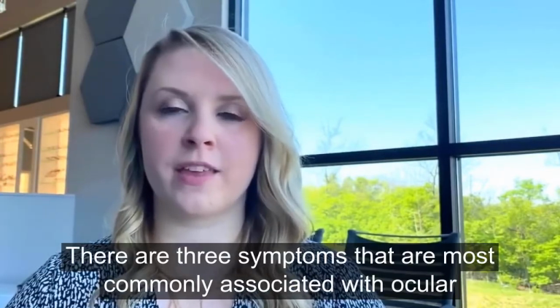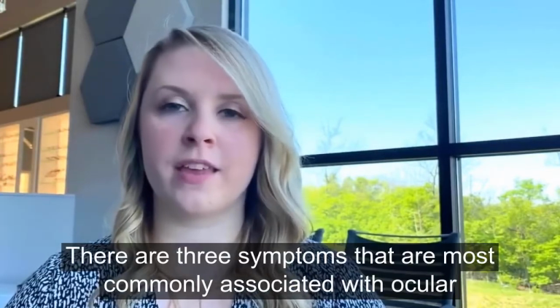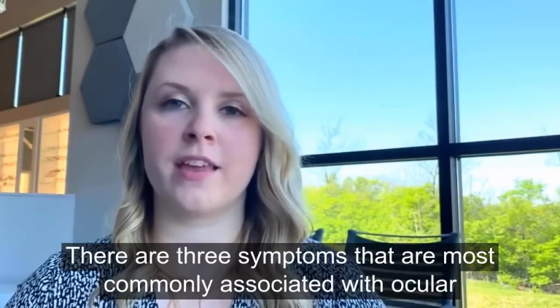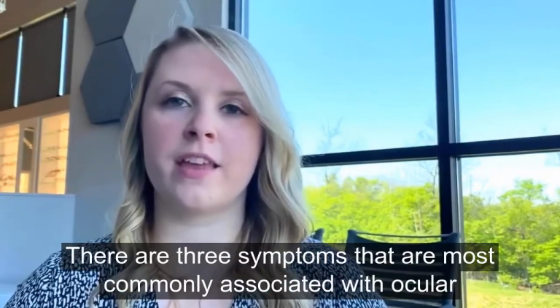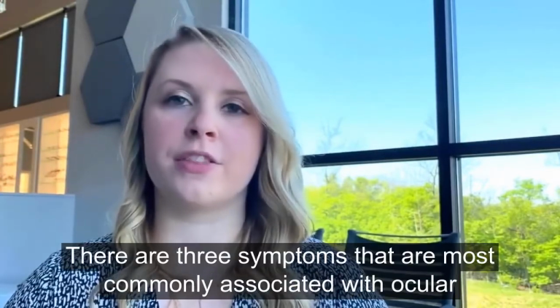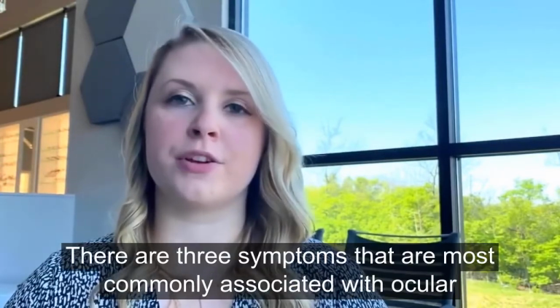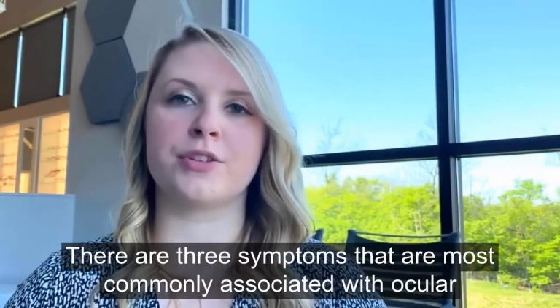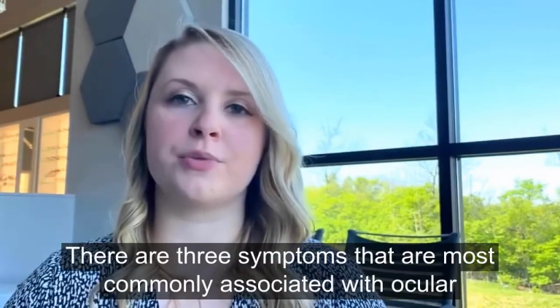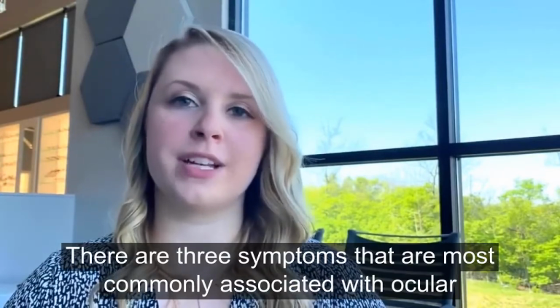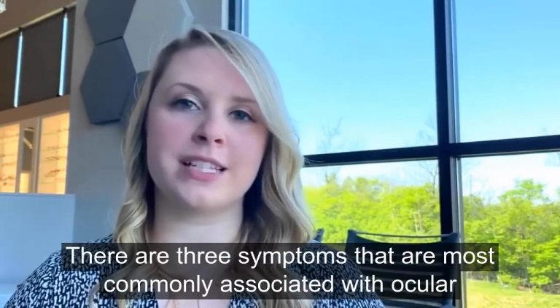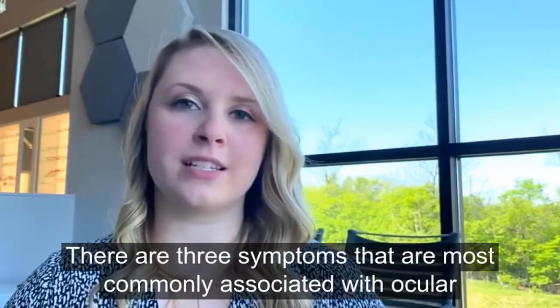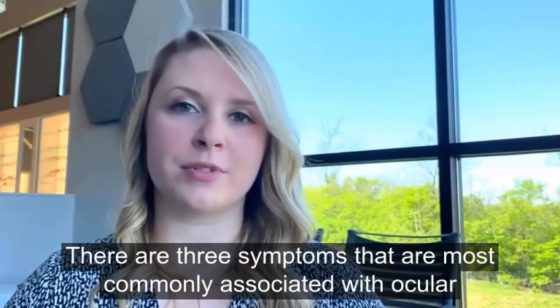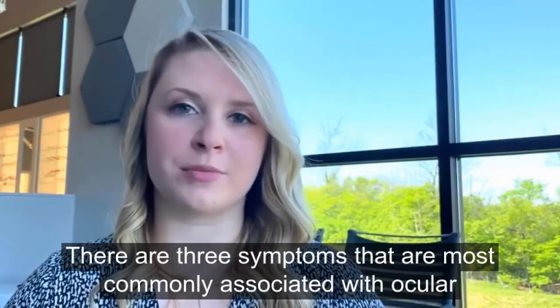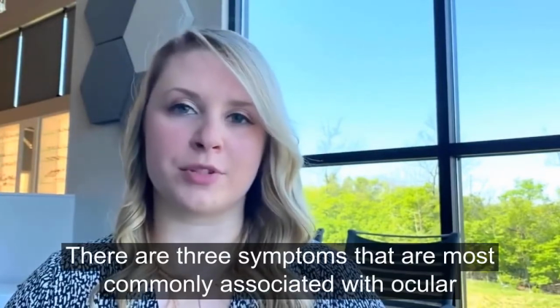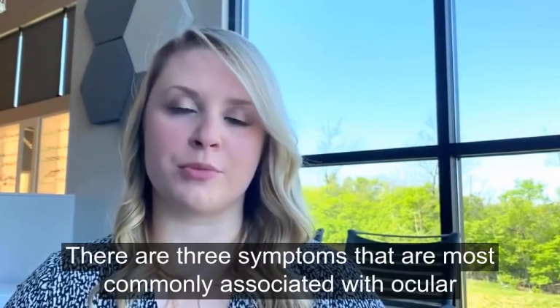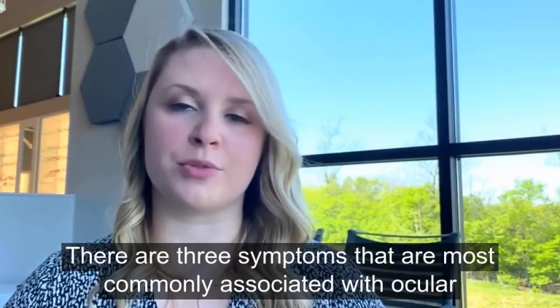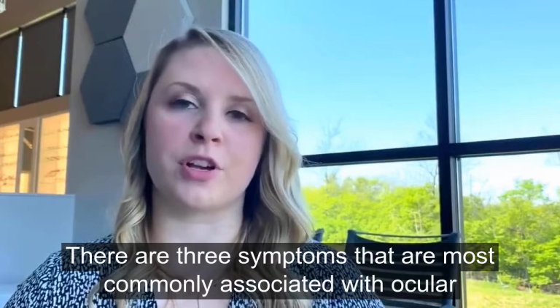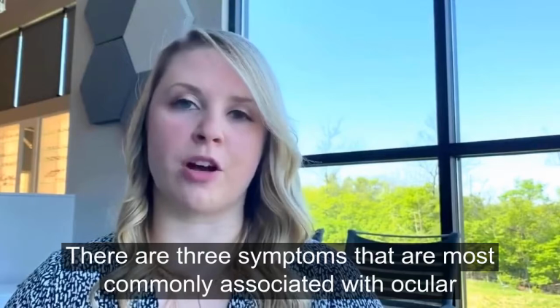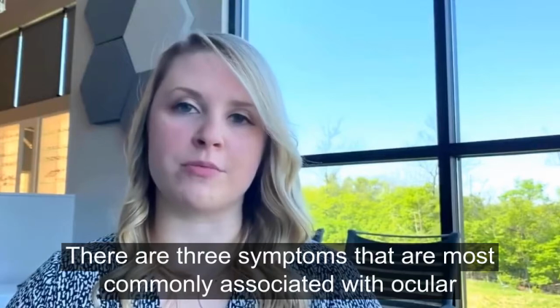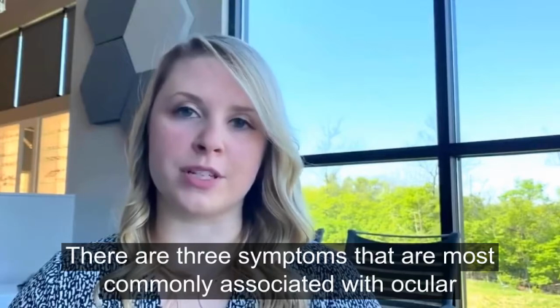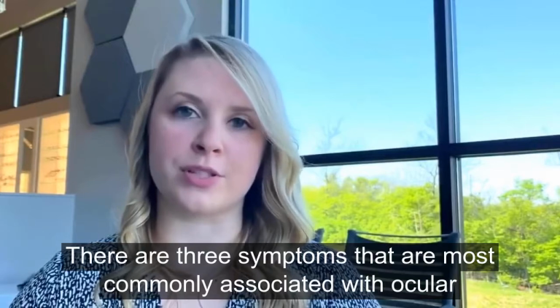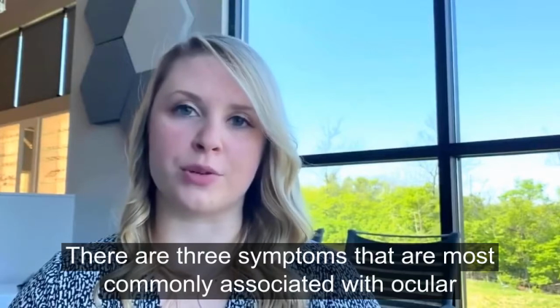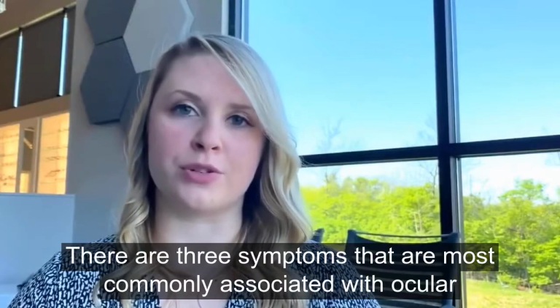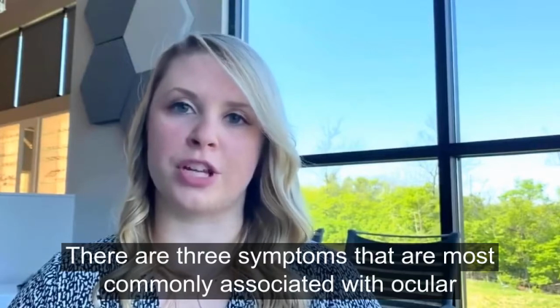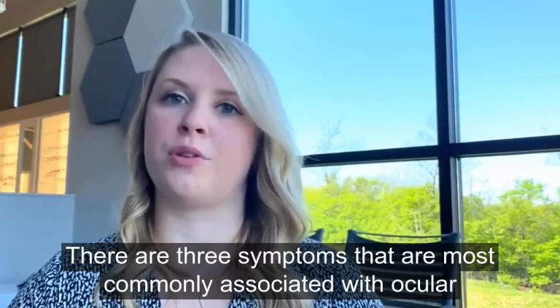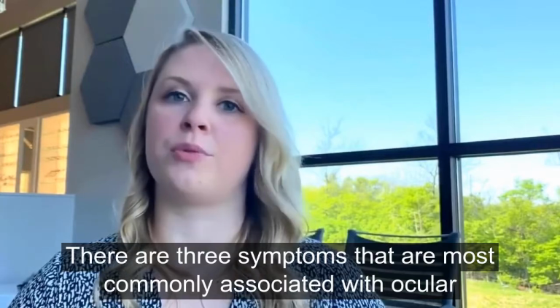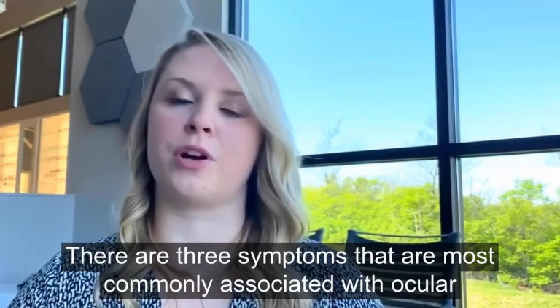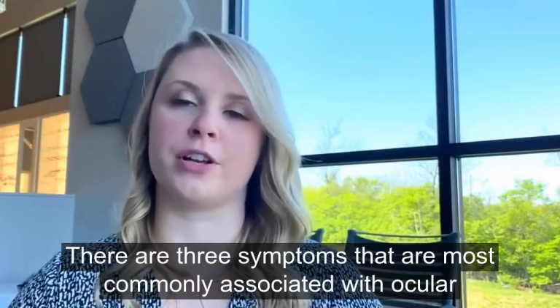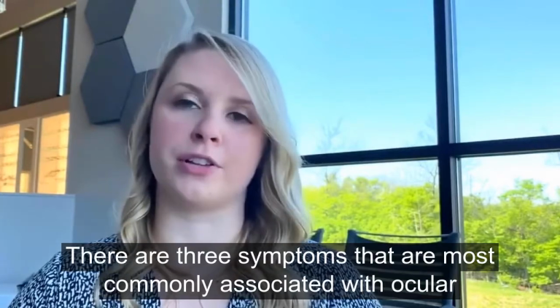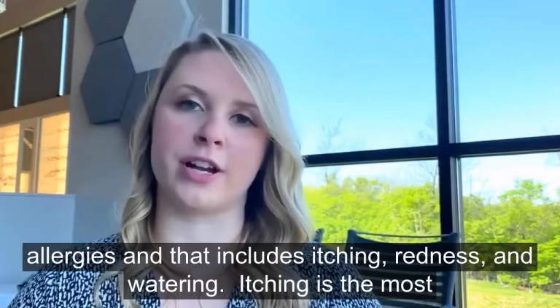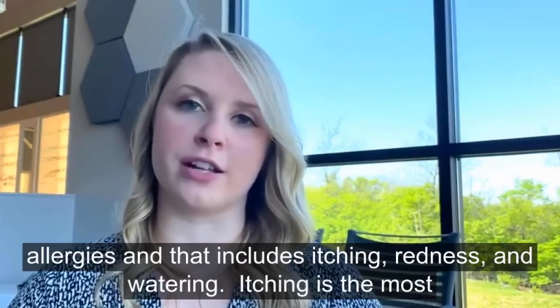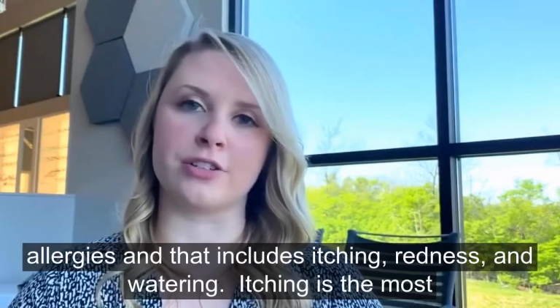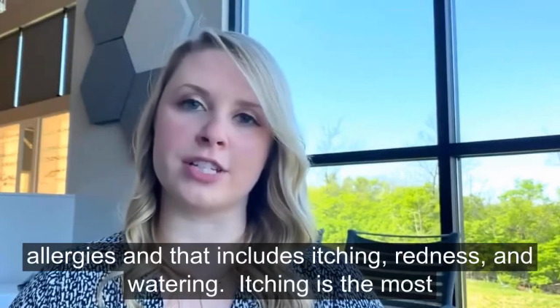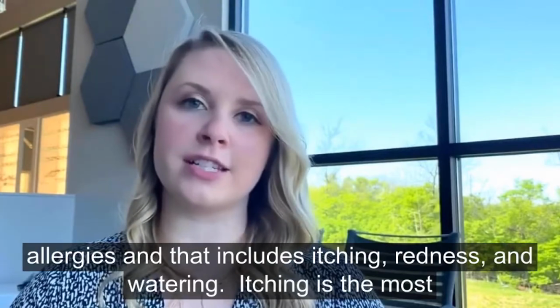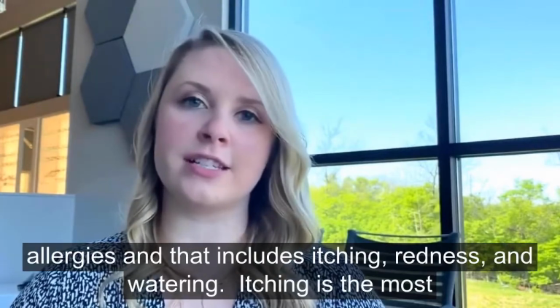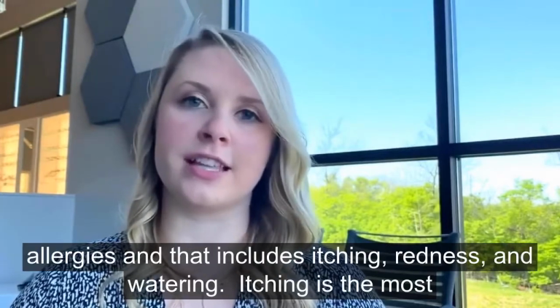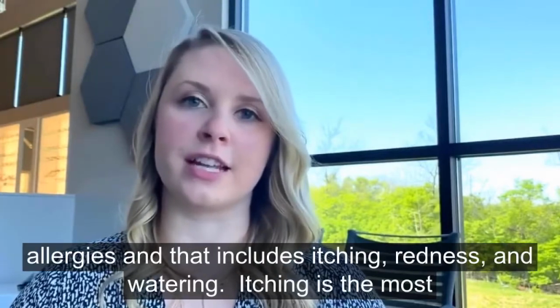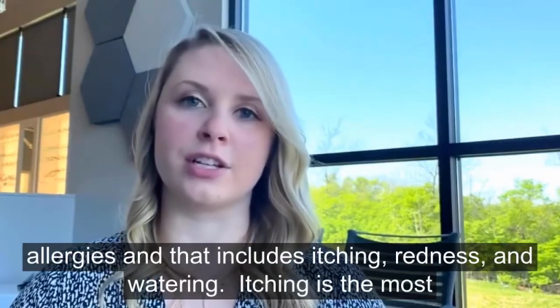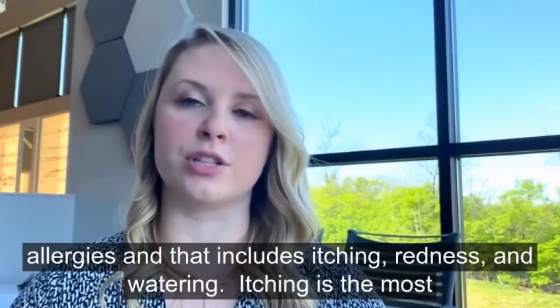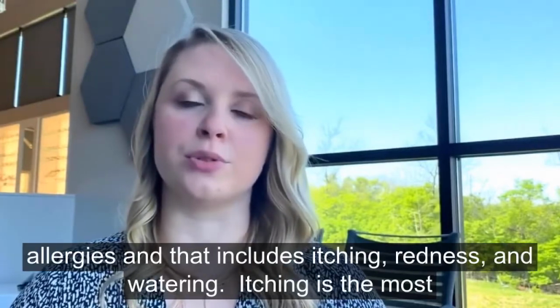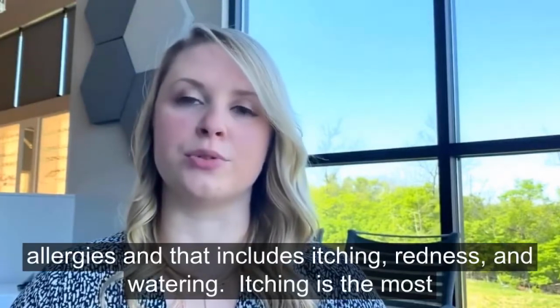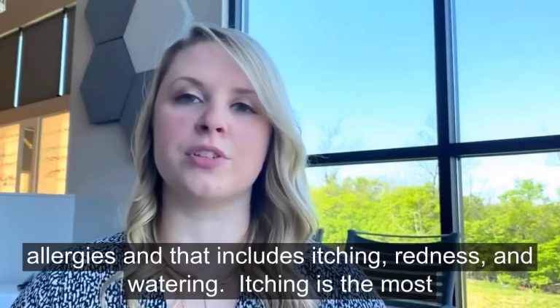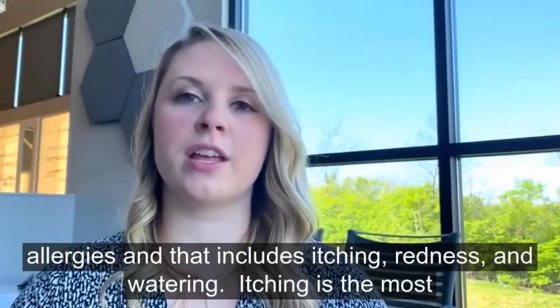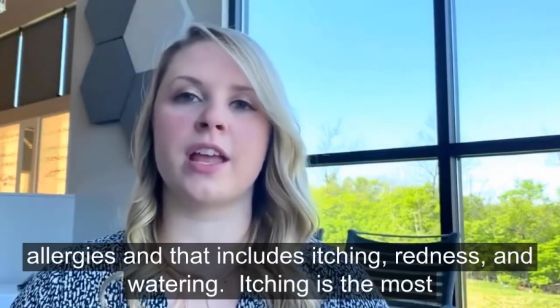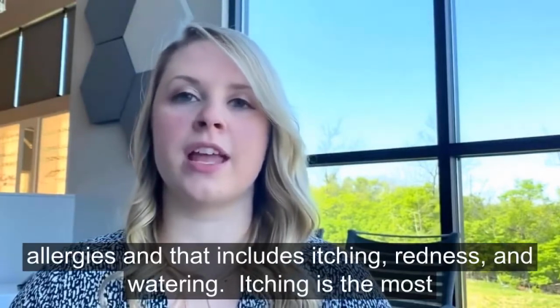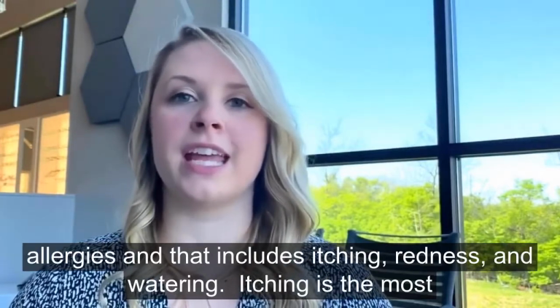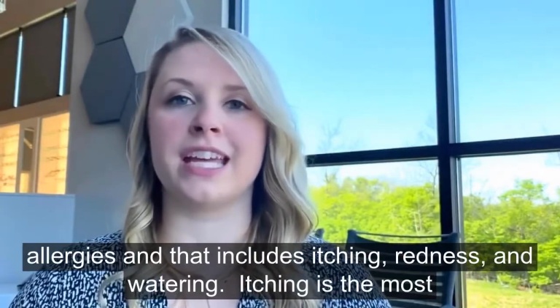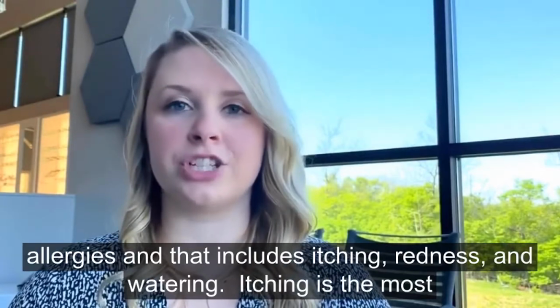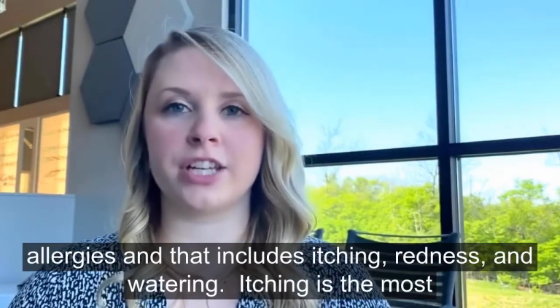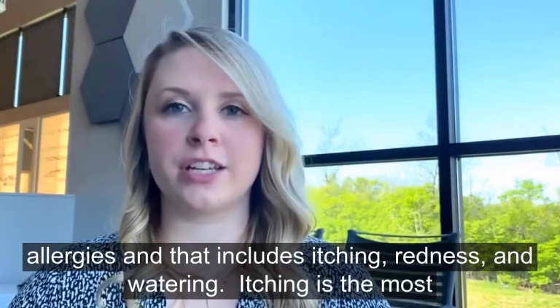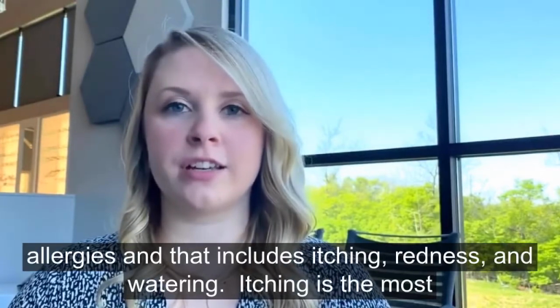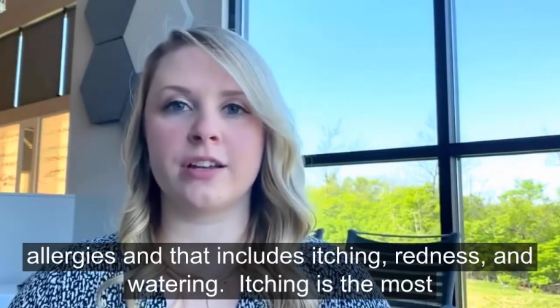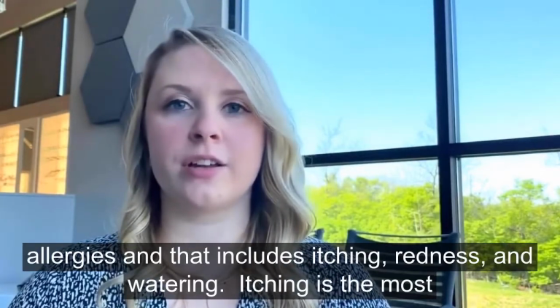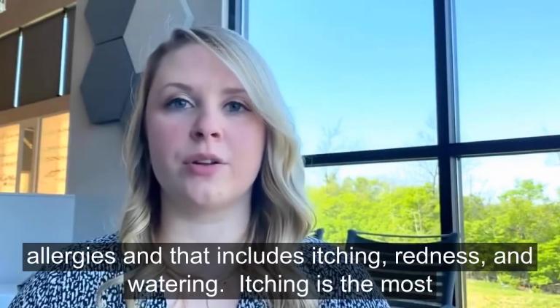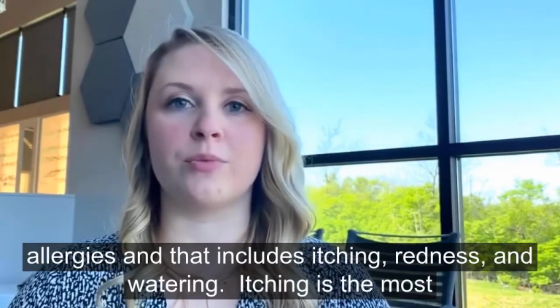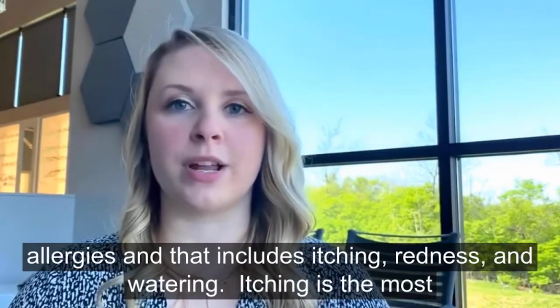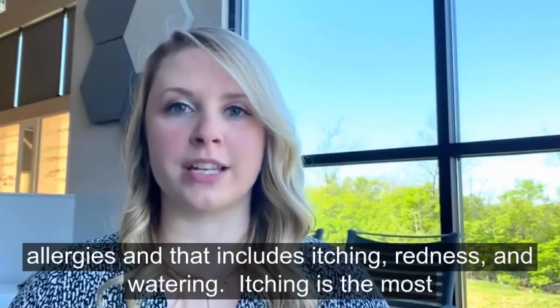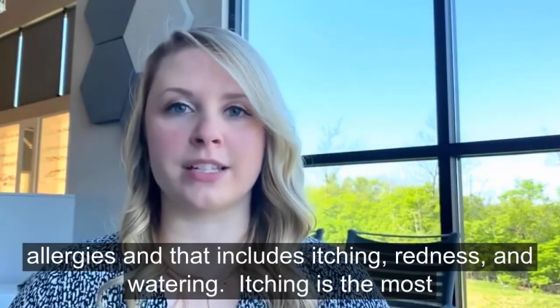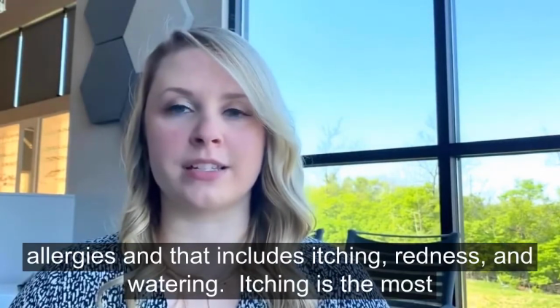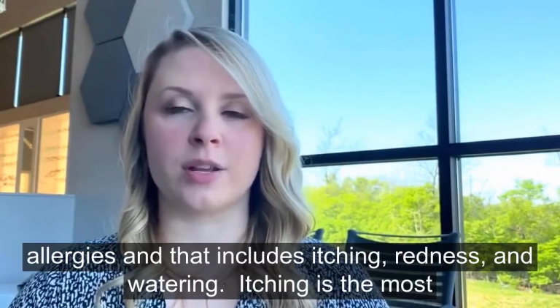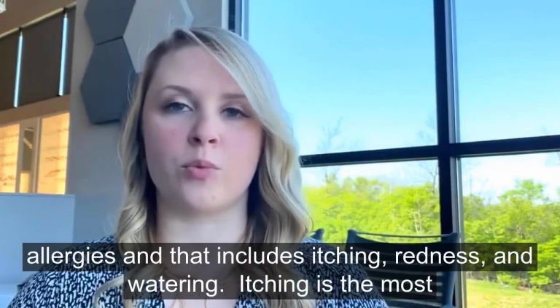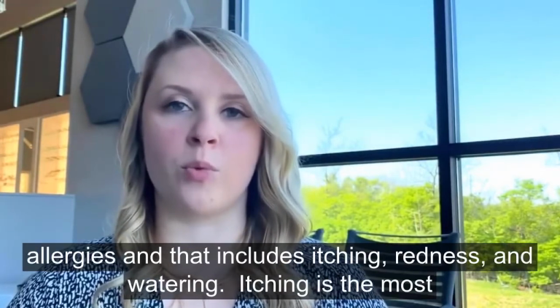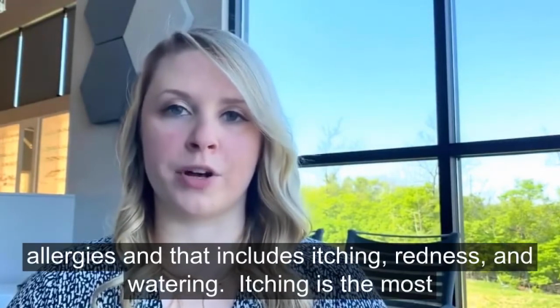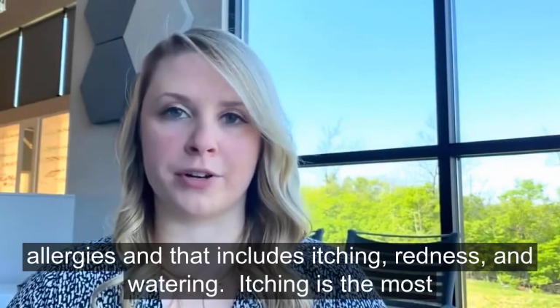There are three symptoms that are most commonly associated with ocular allergies, and that includes itching, redness, and watering.